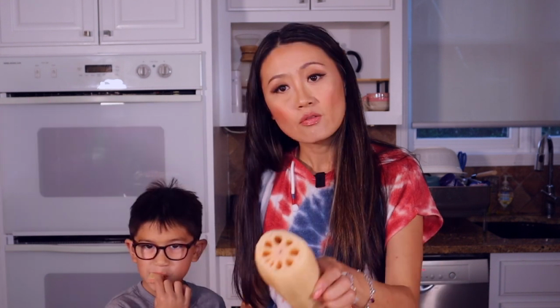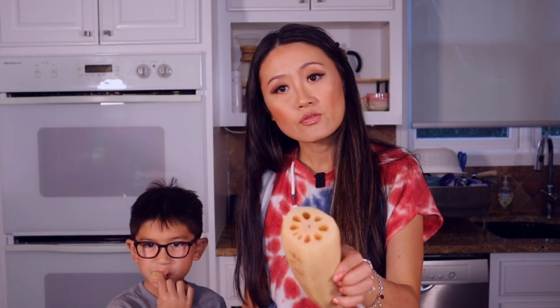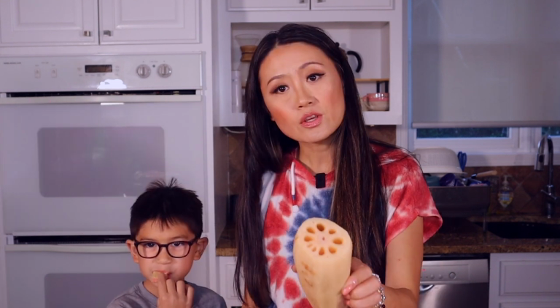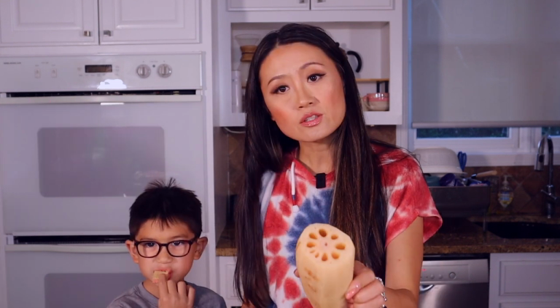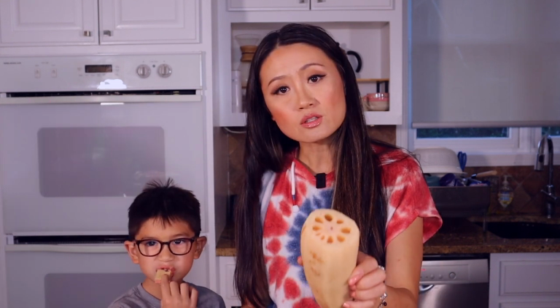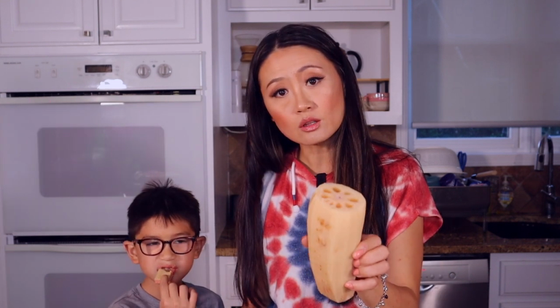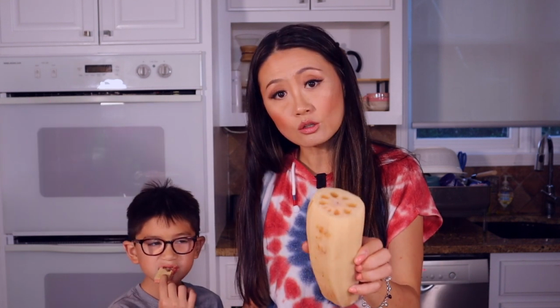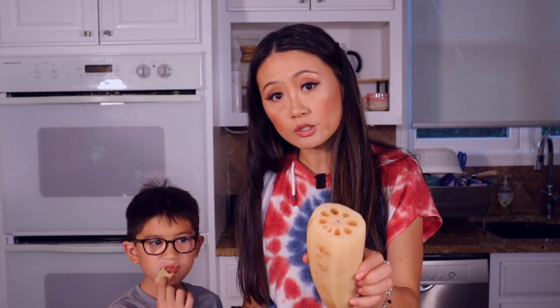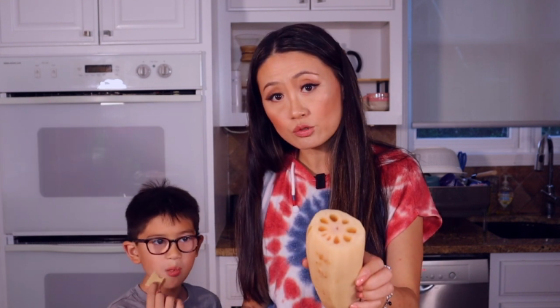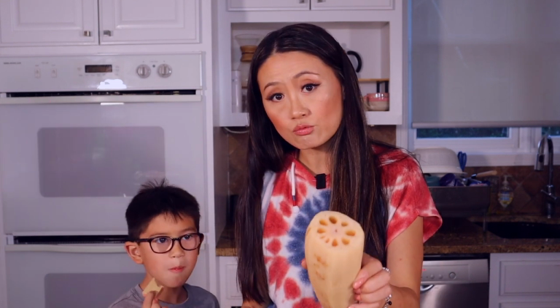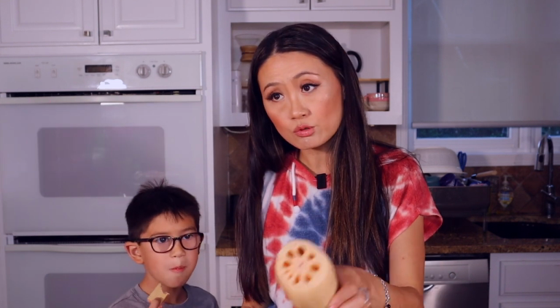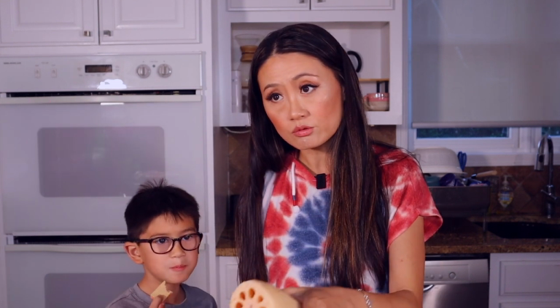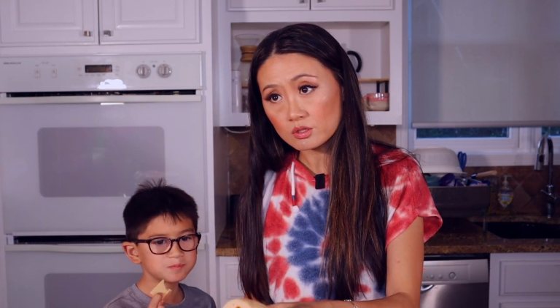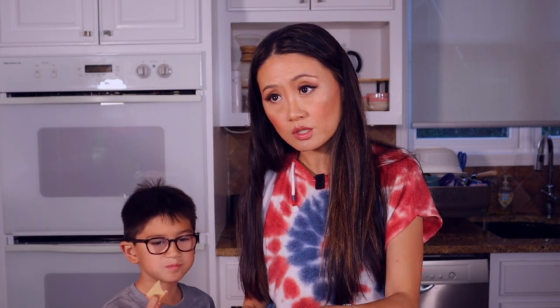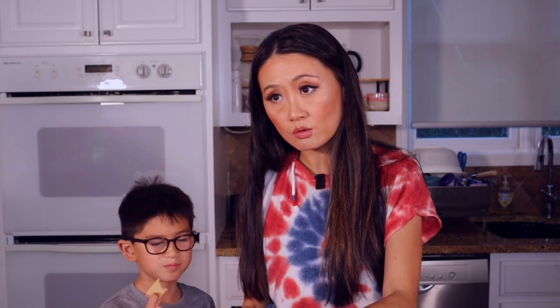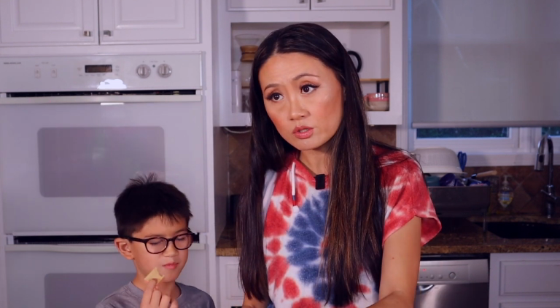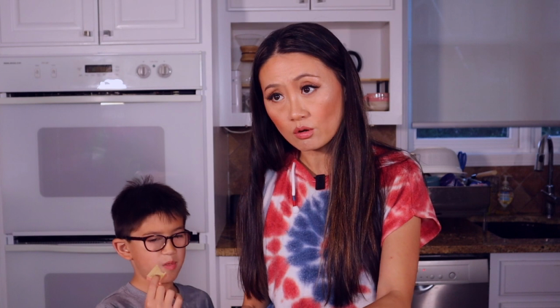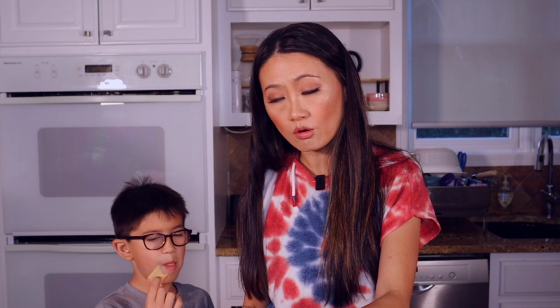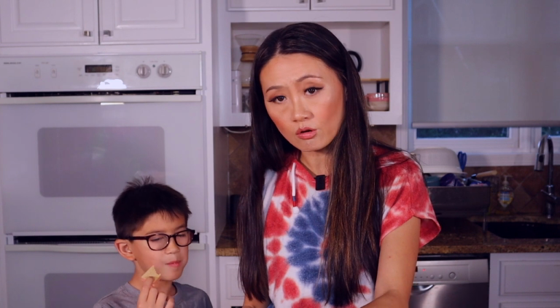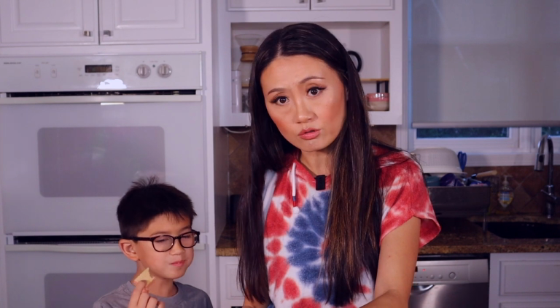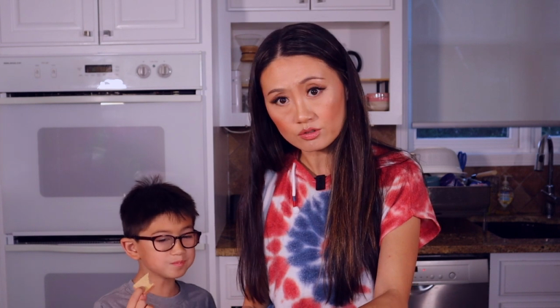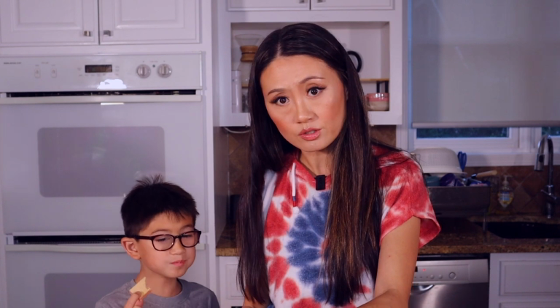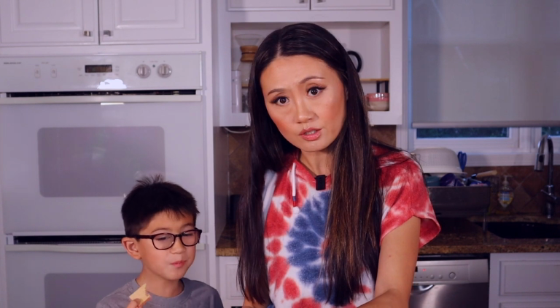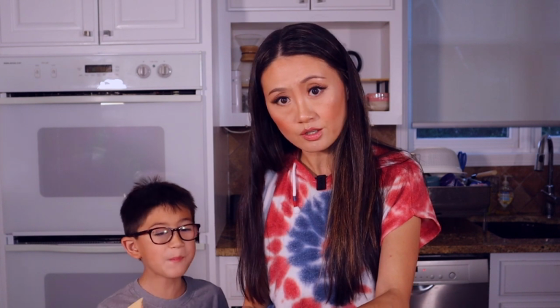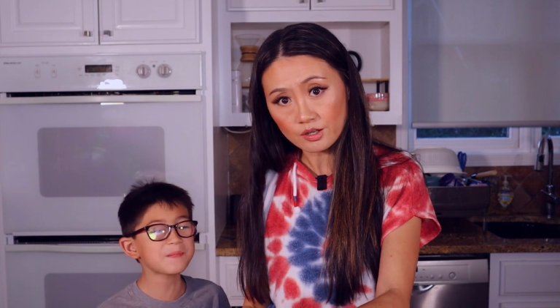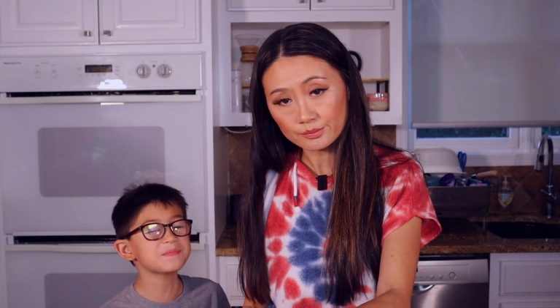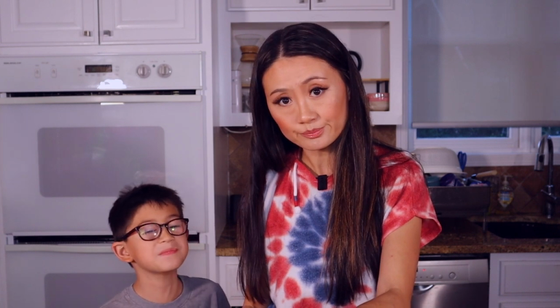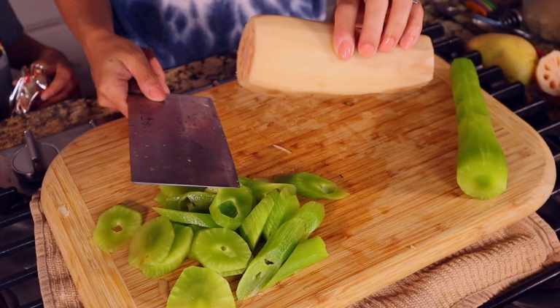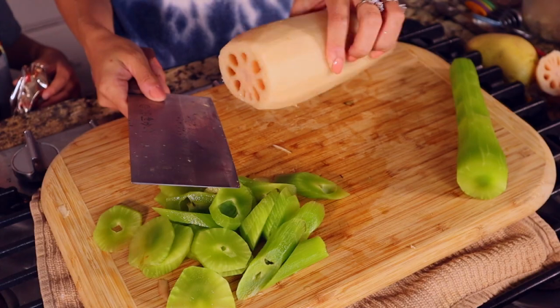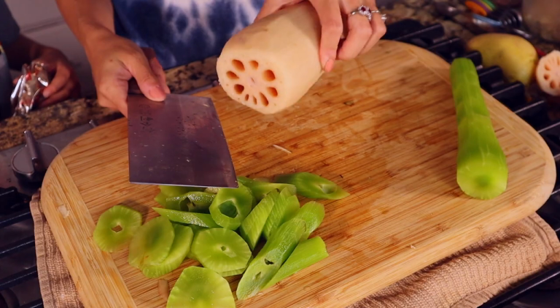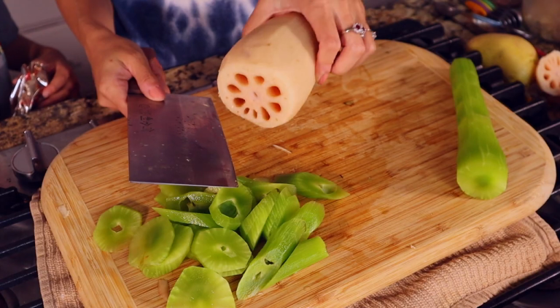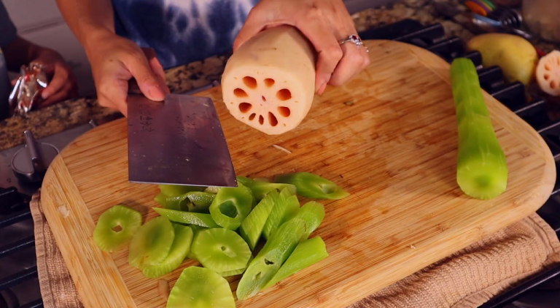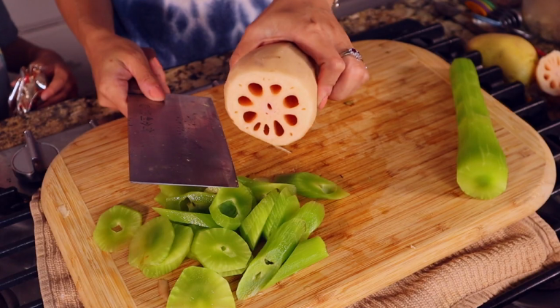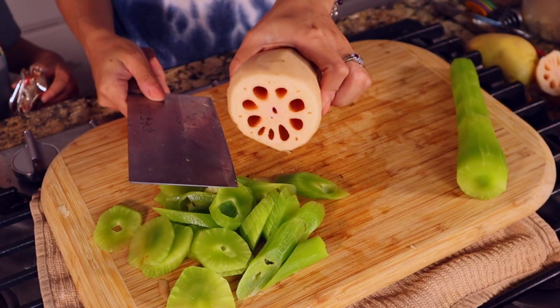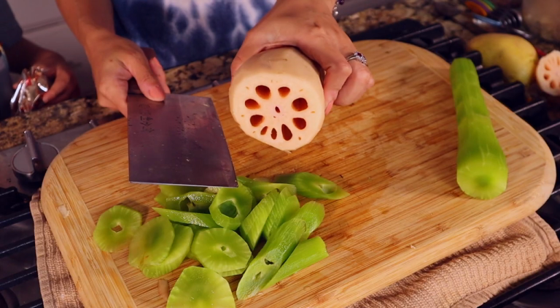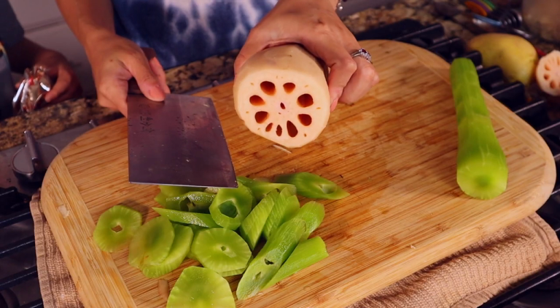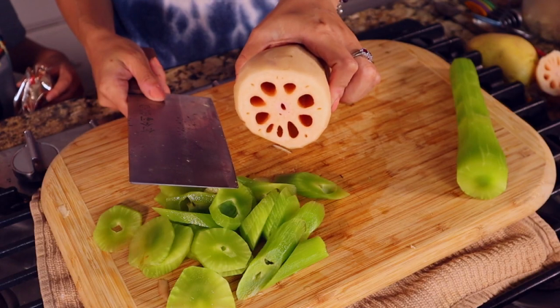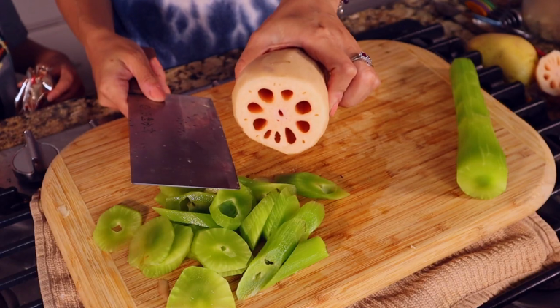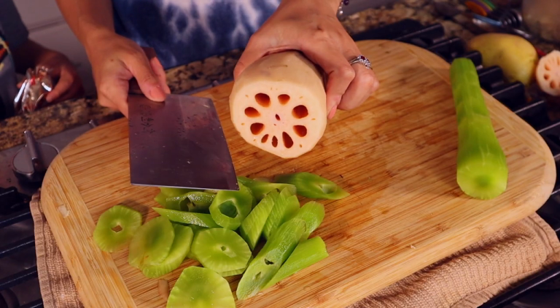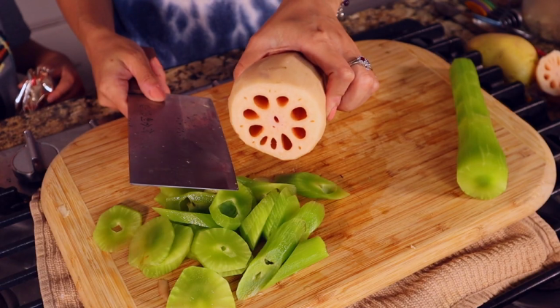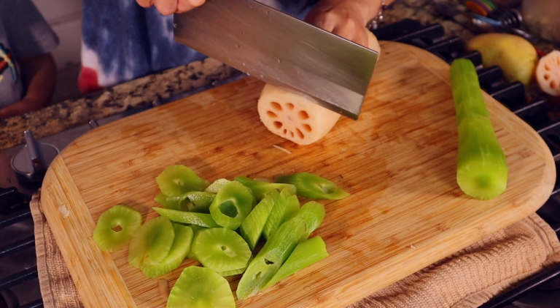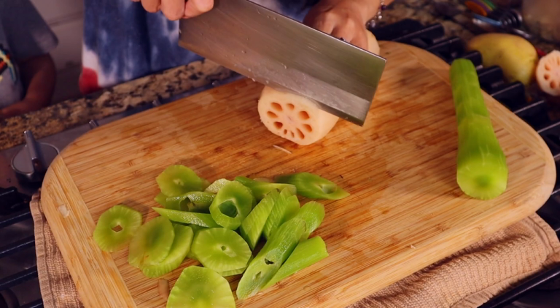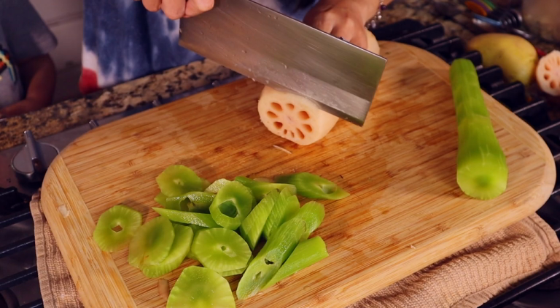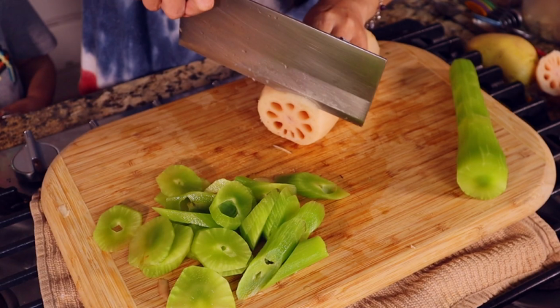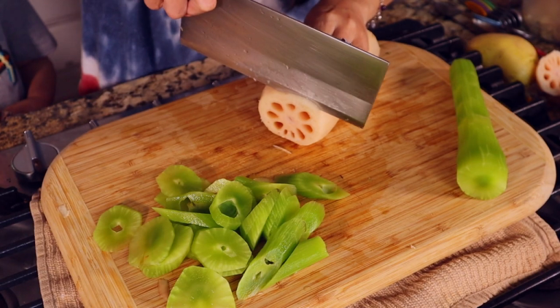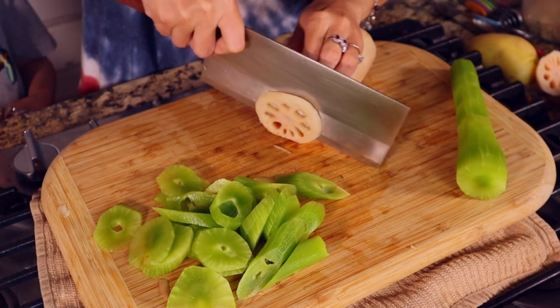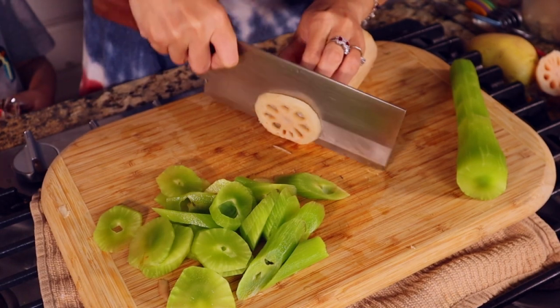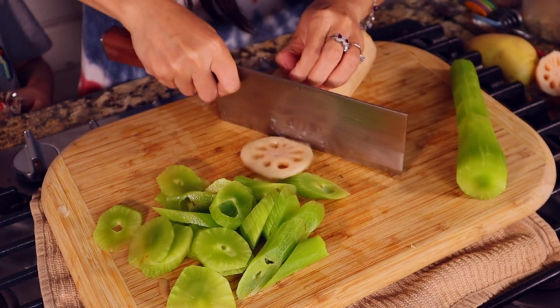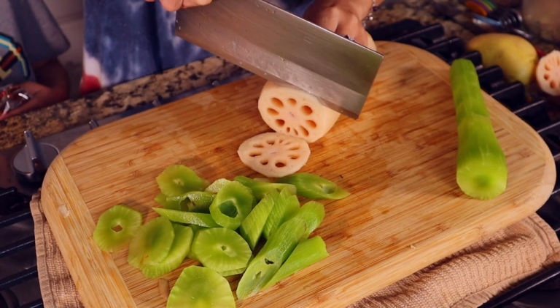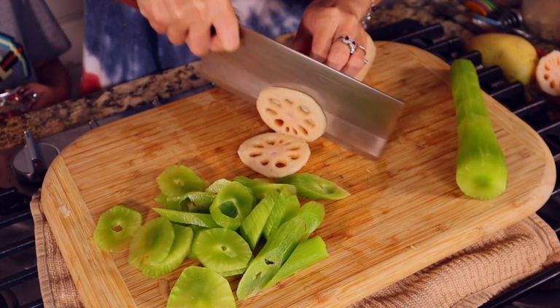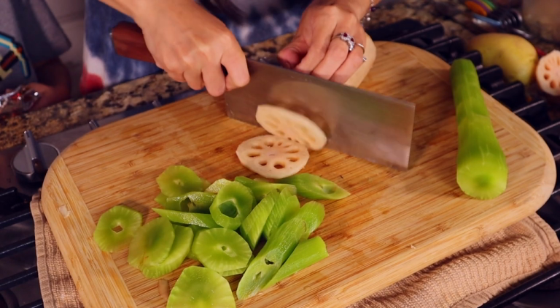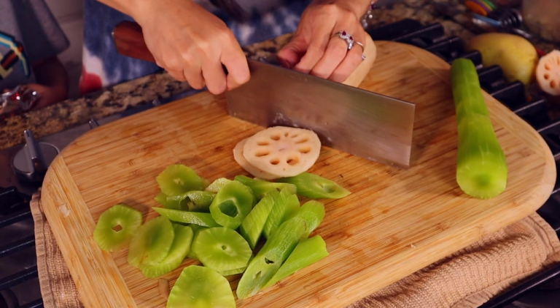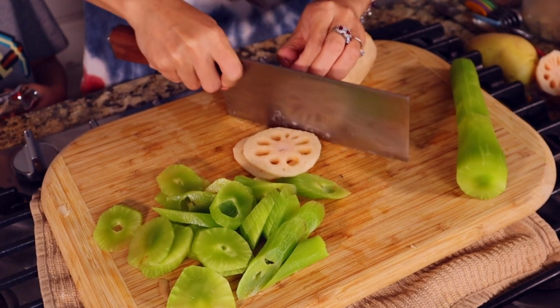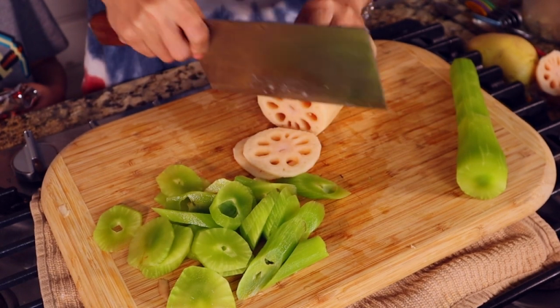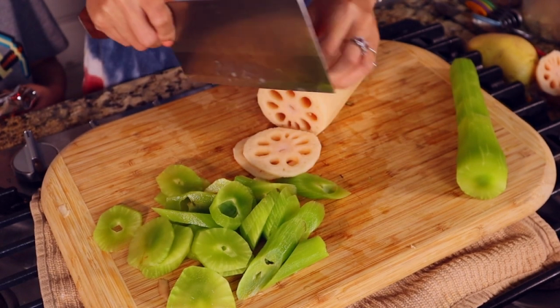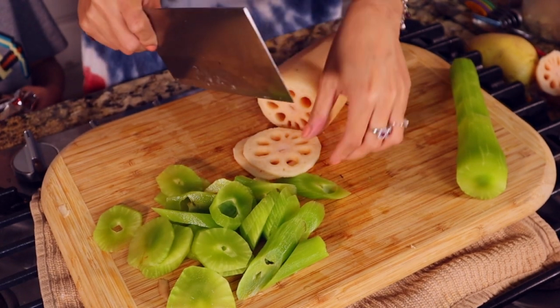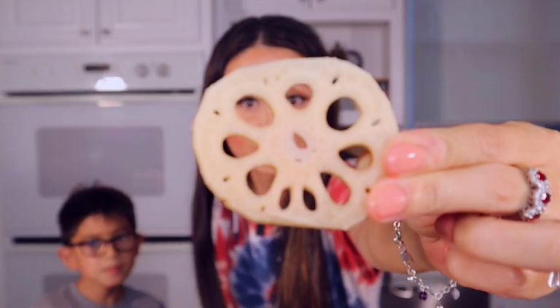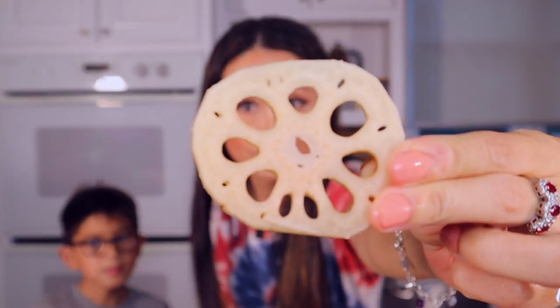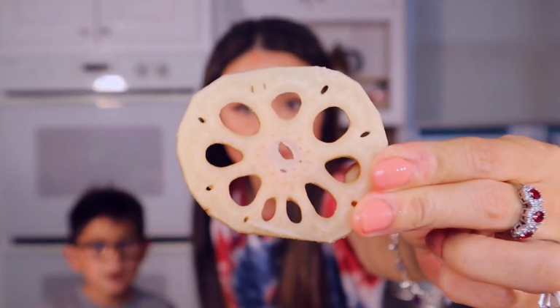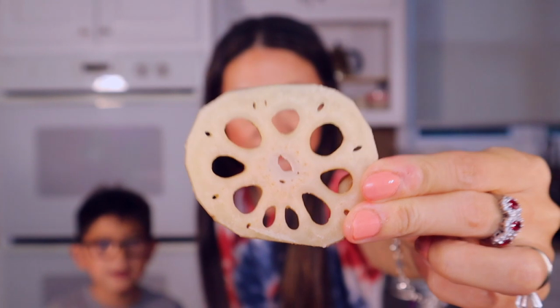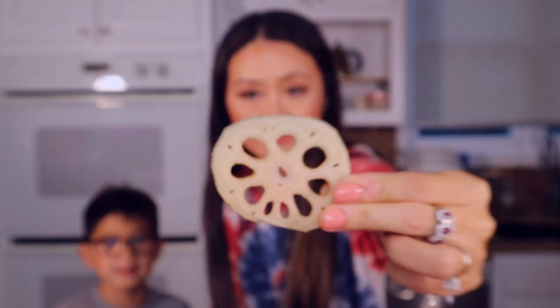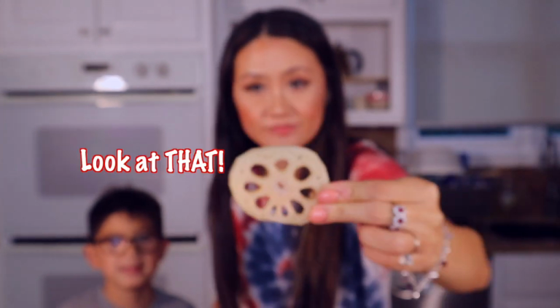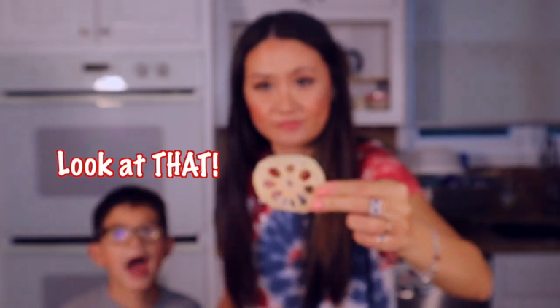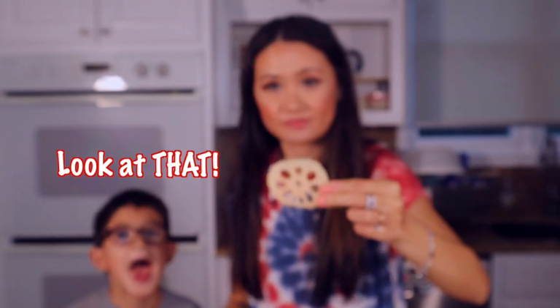This is a lotus root — see it's got holes in here. We slice them into thin pieces.